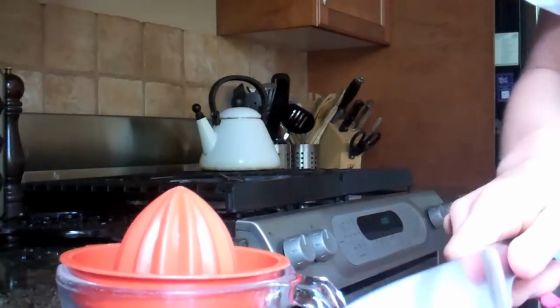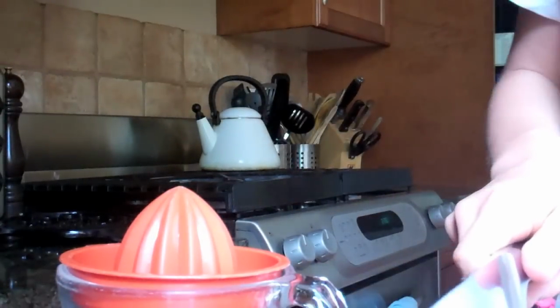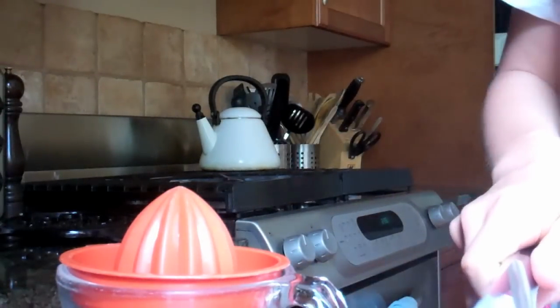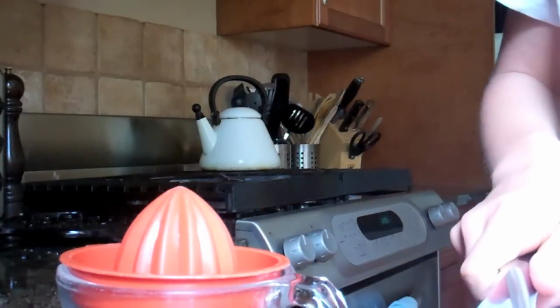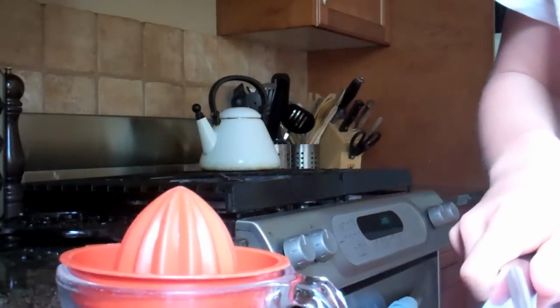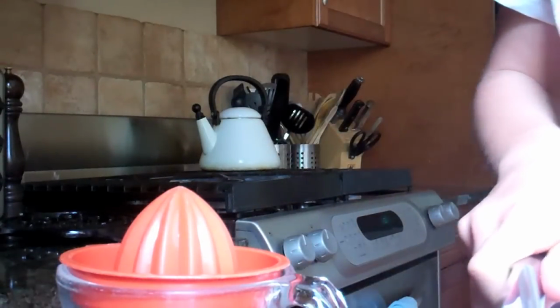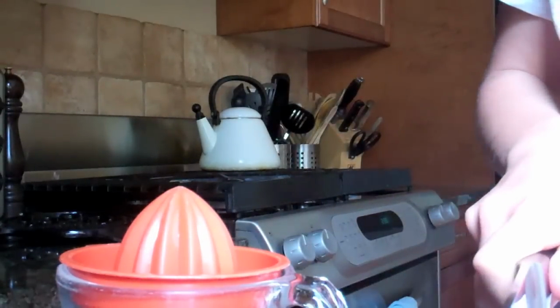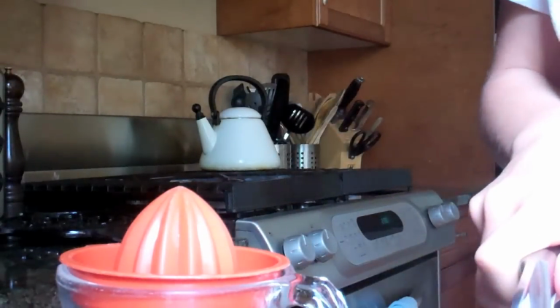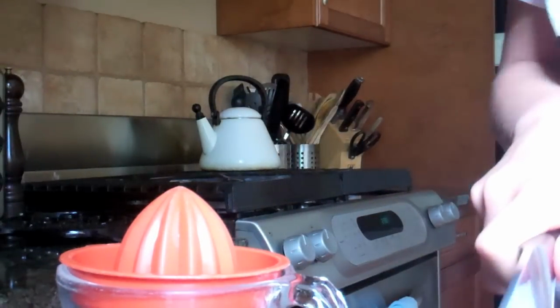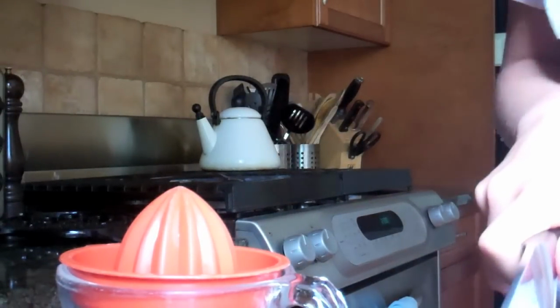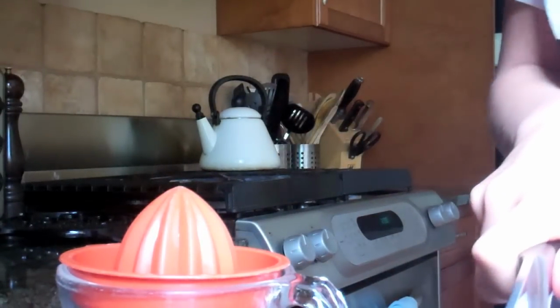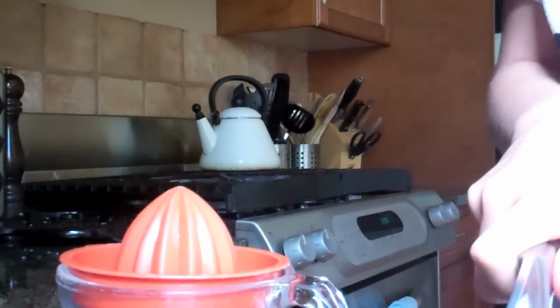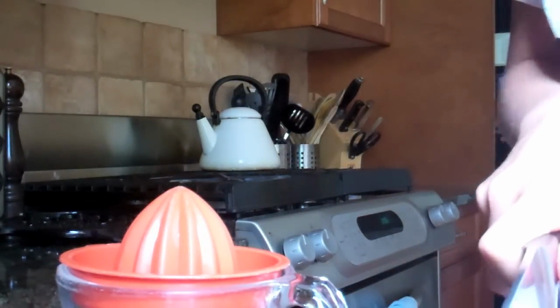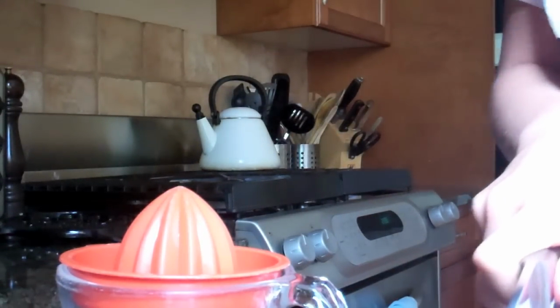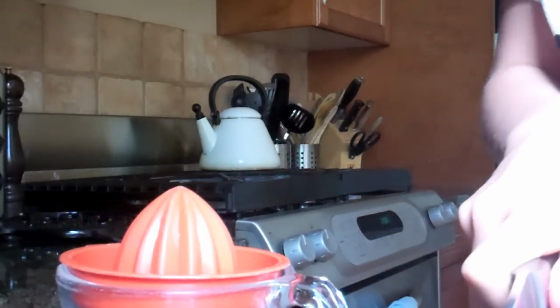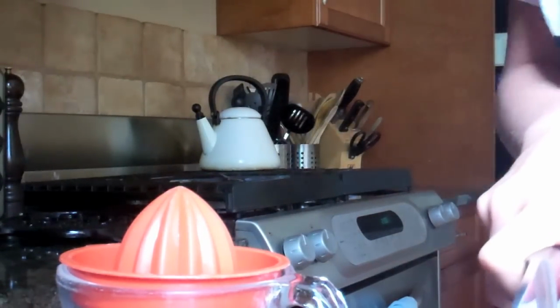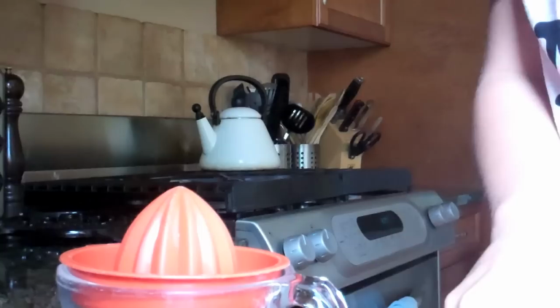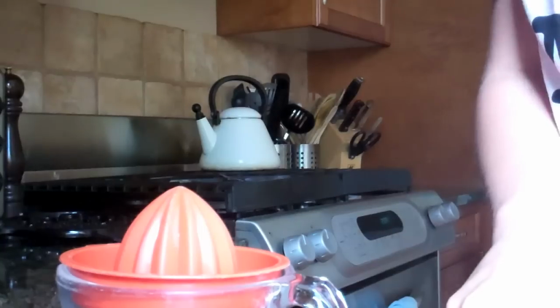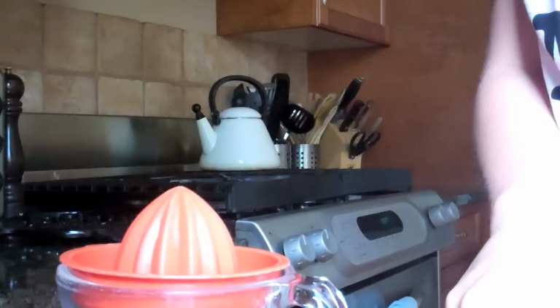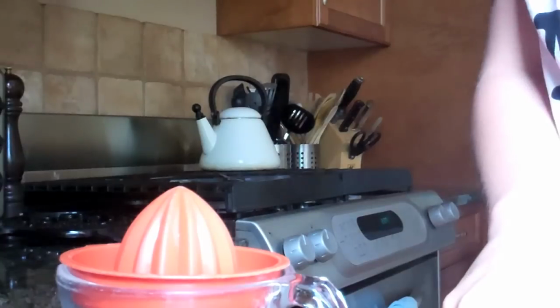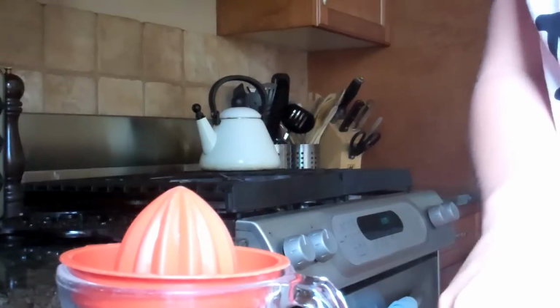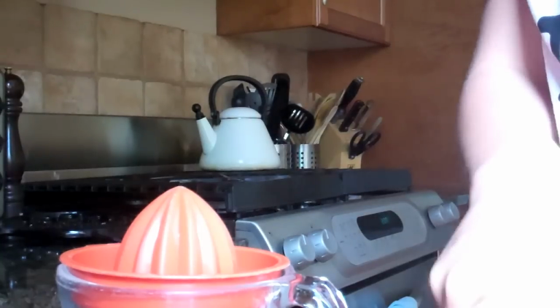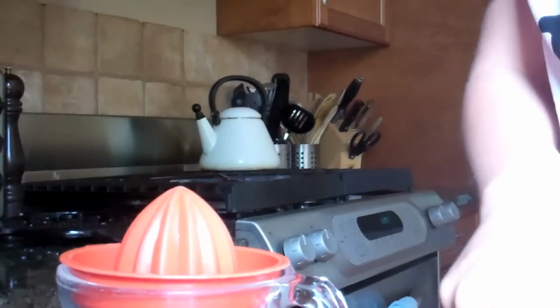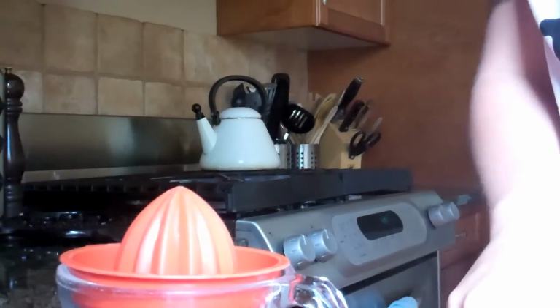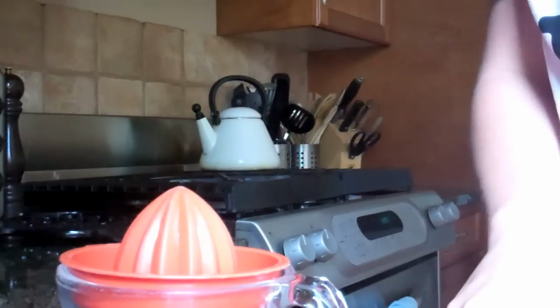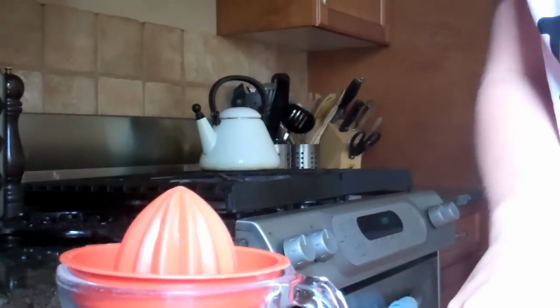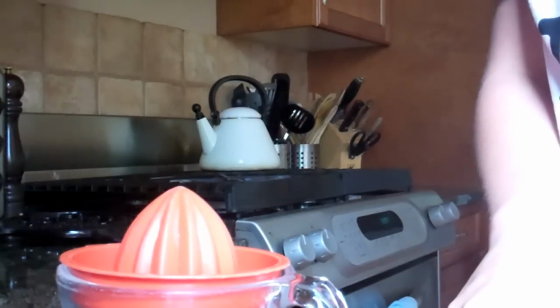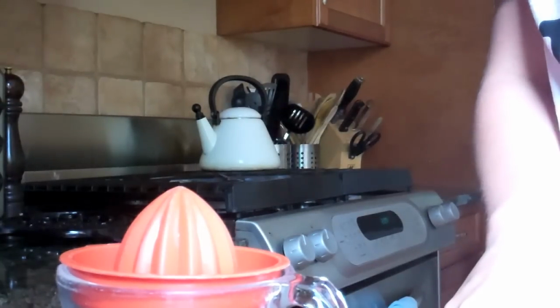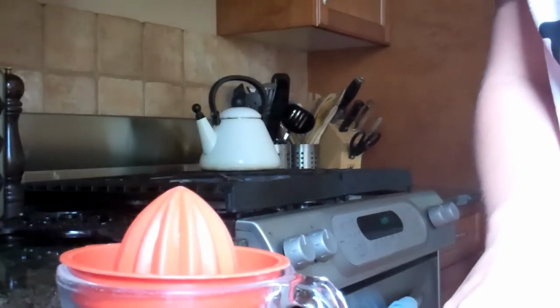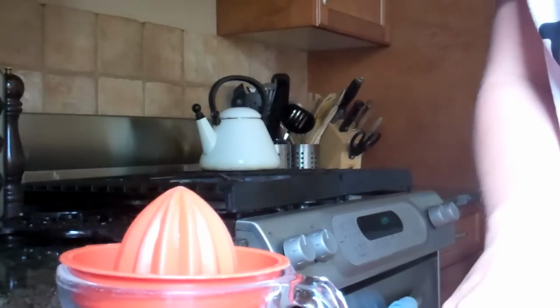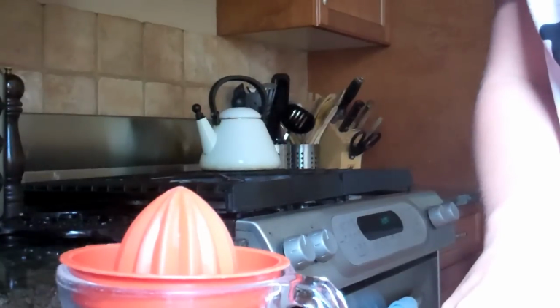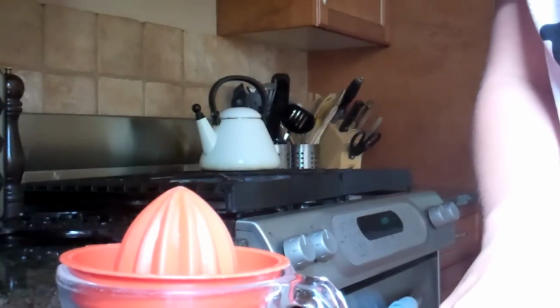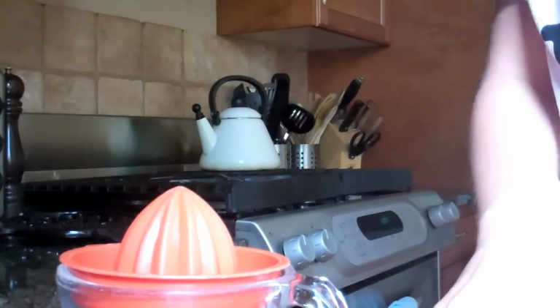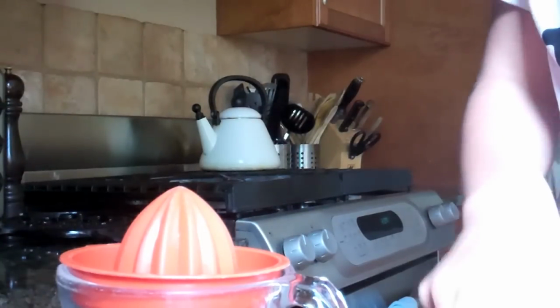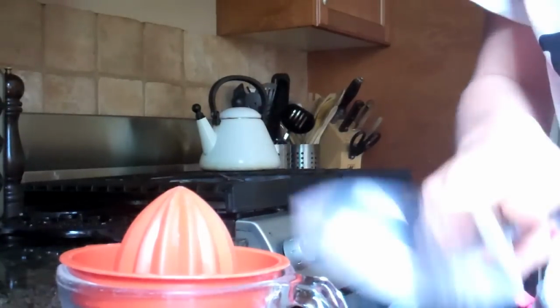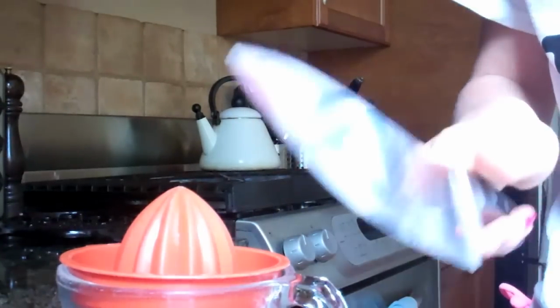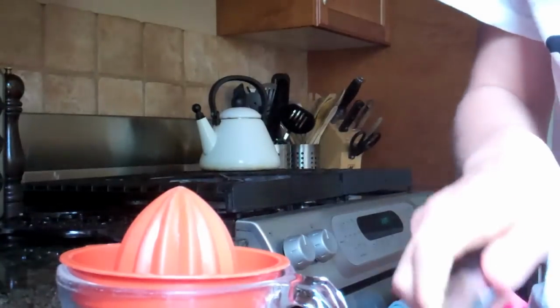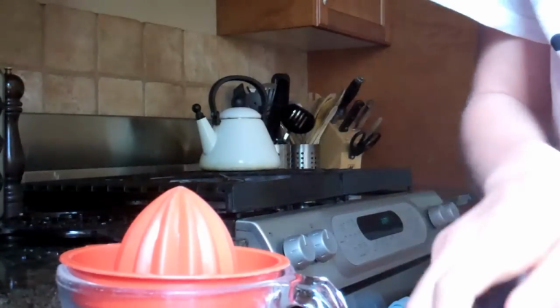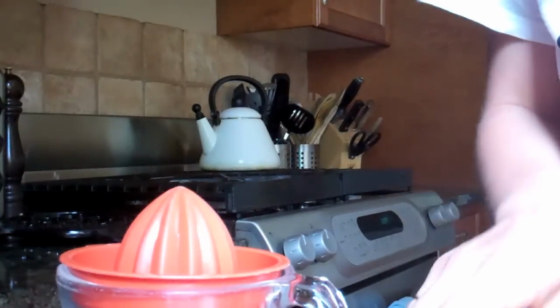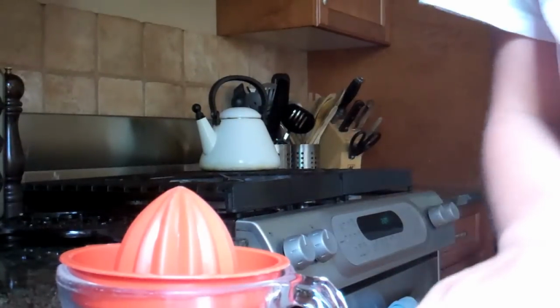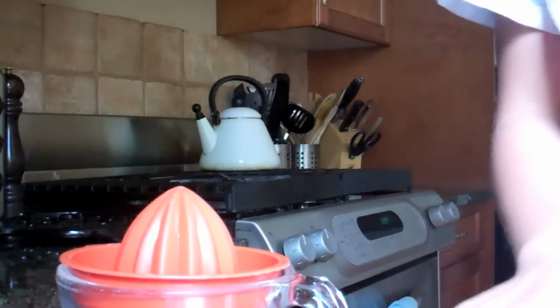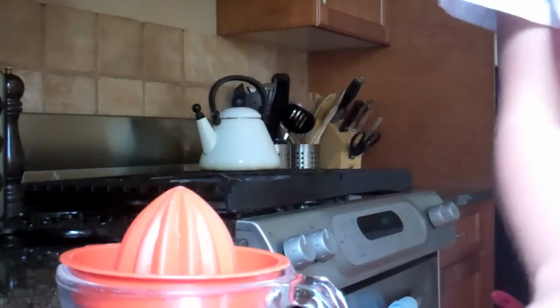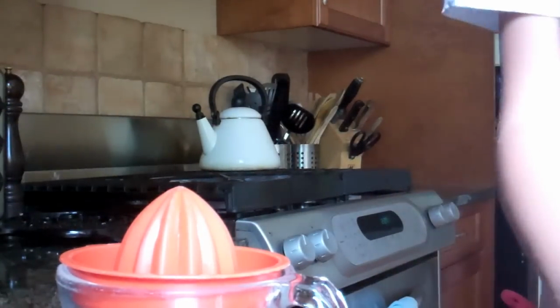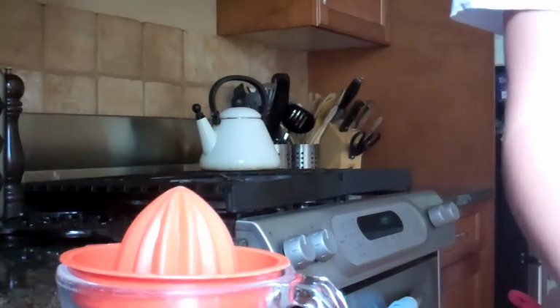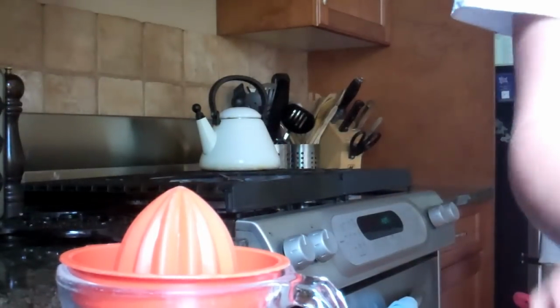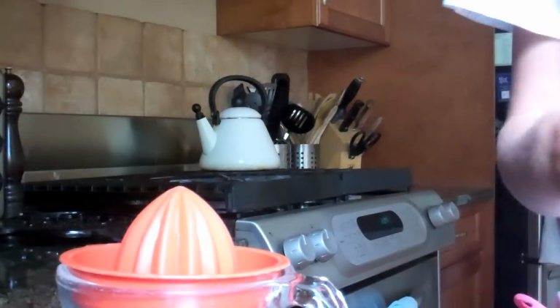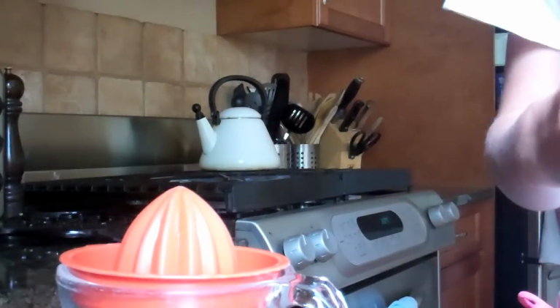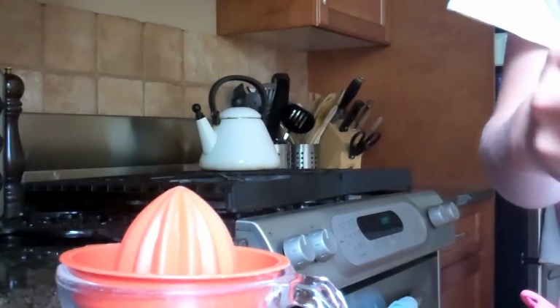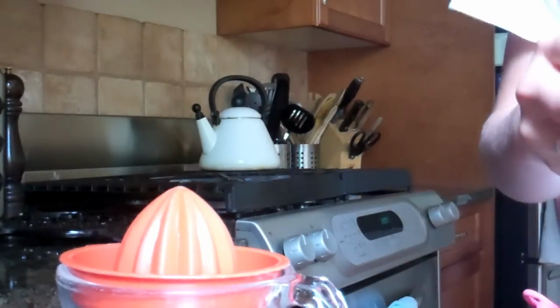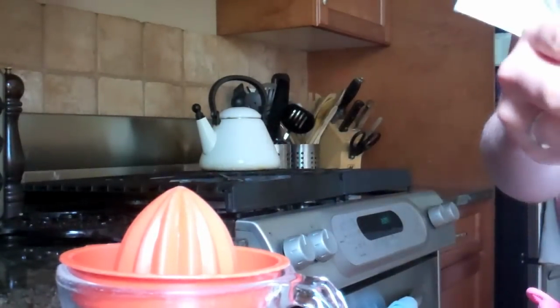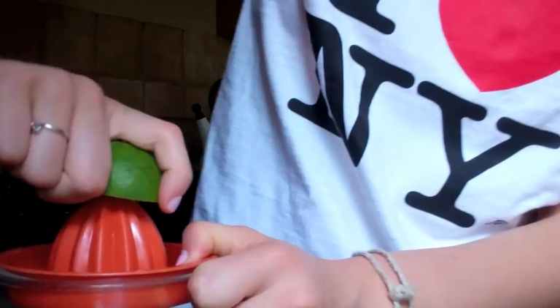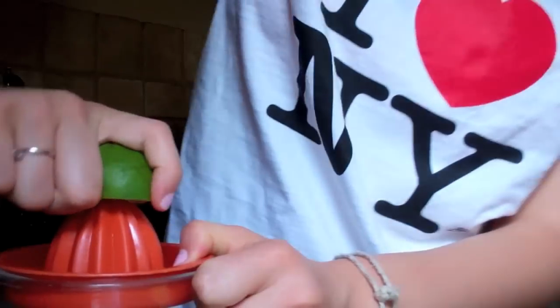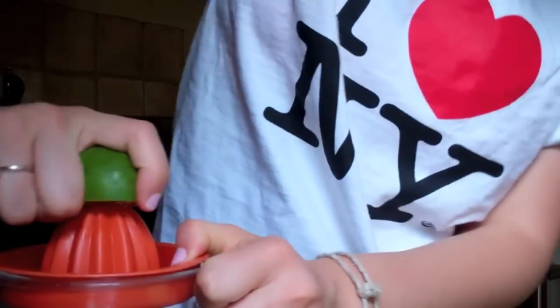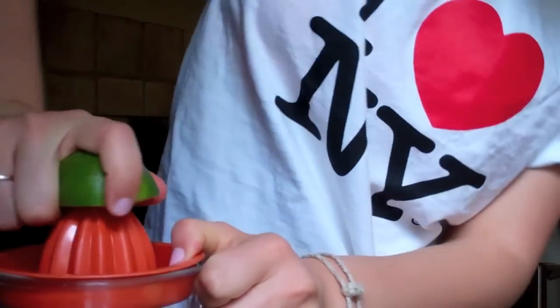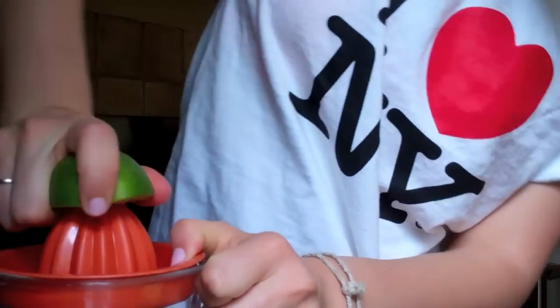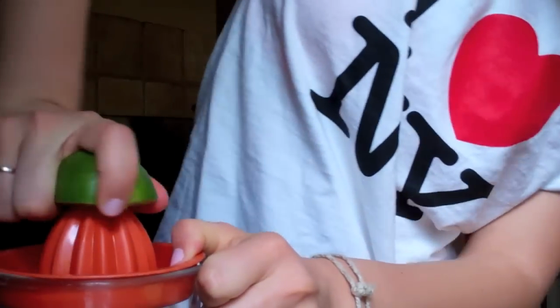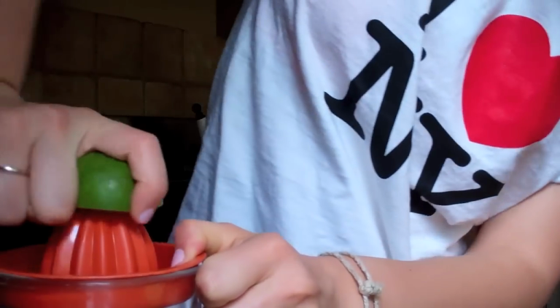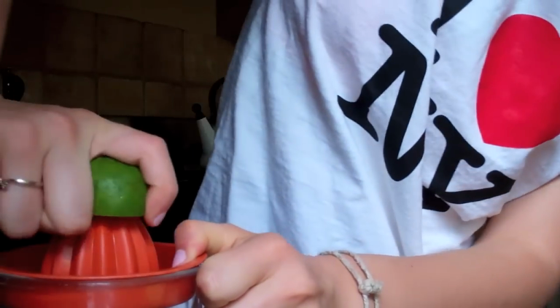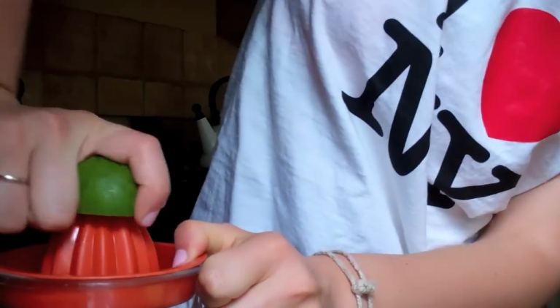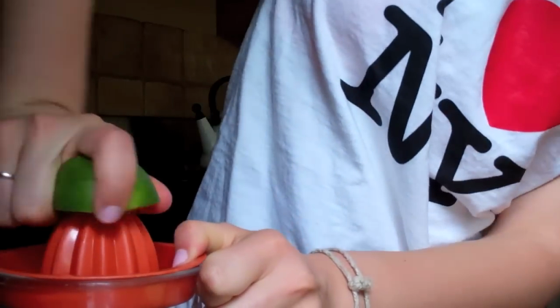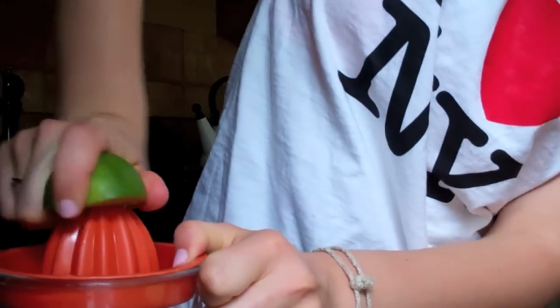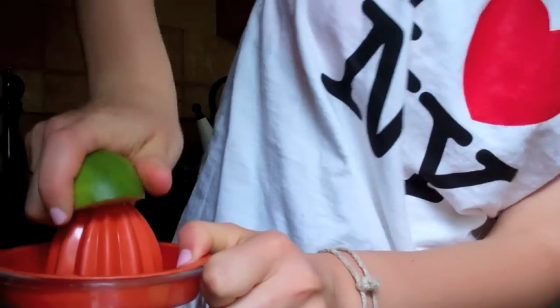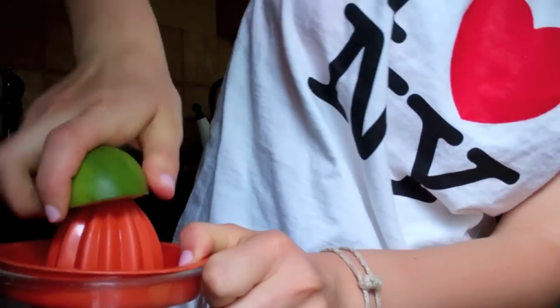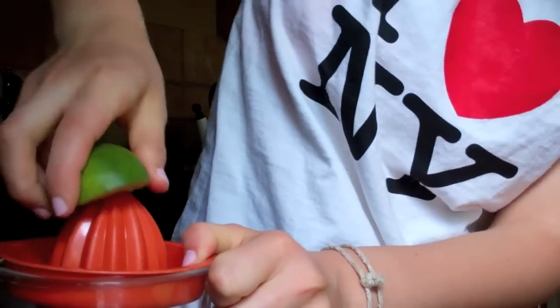Don't tell anyone what I'm cutting without a cutting board — don't do this without parental supervision. Squeeze that back.